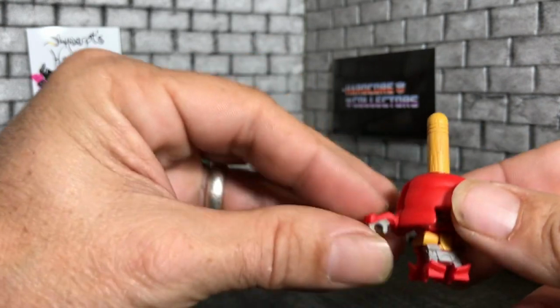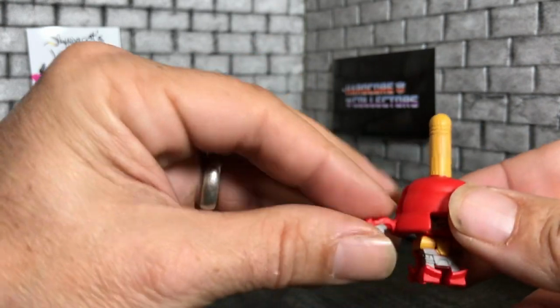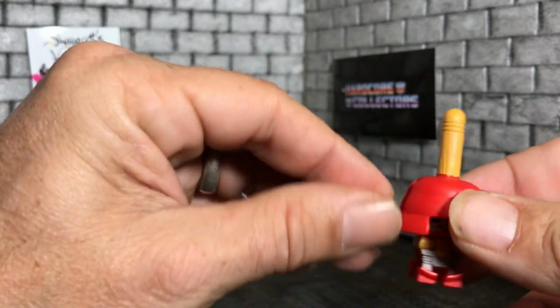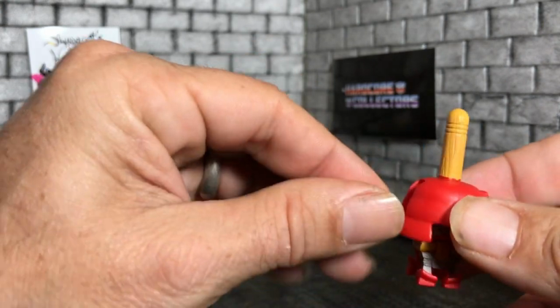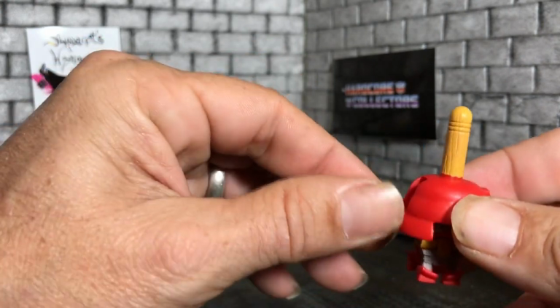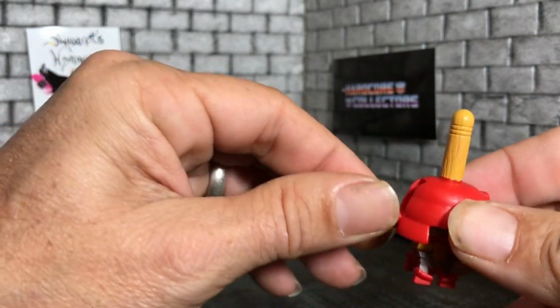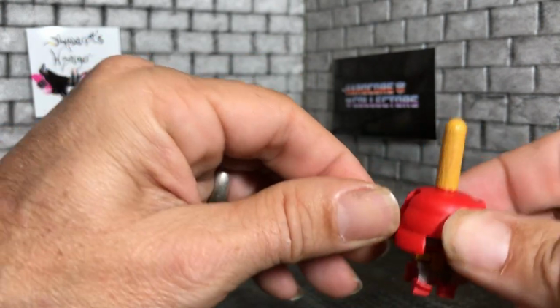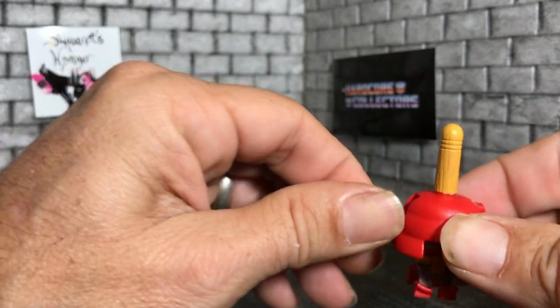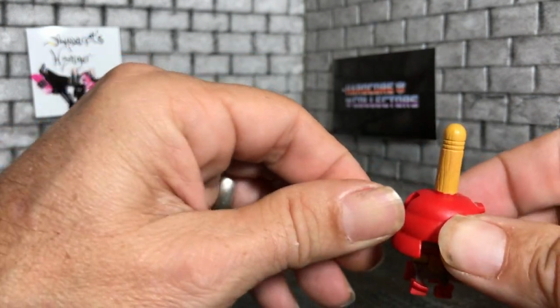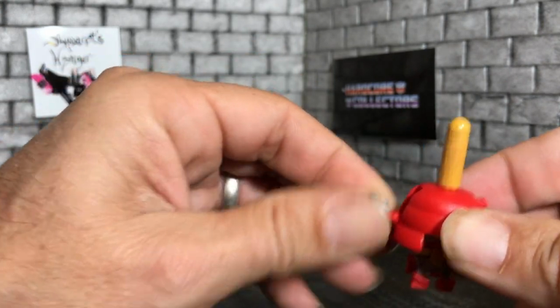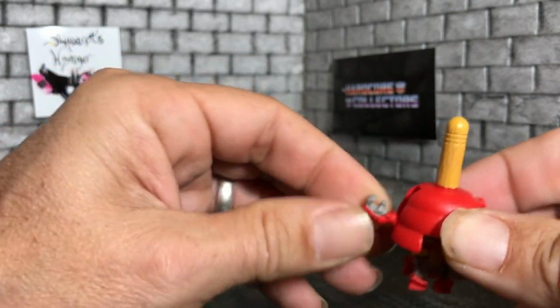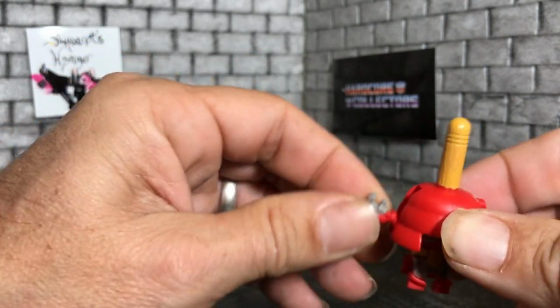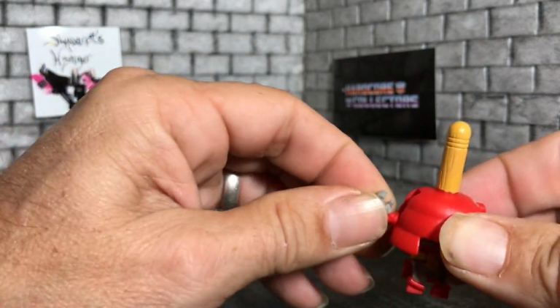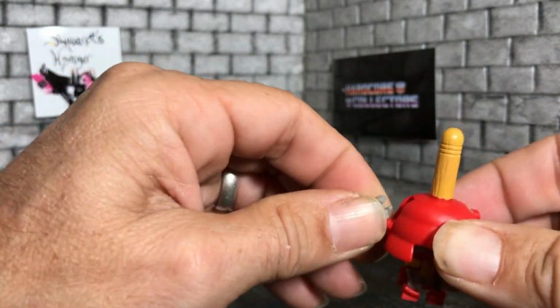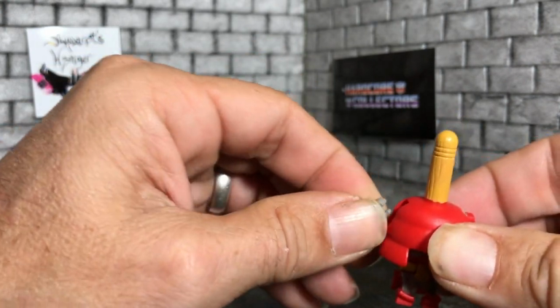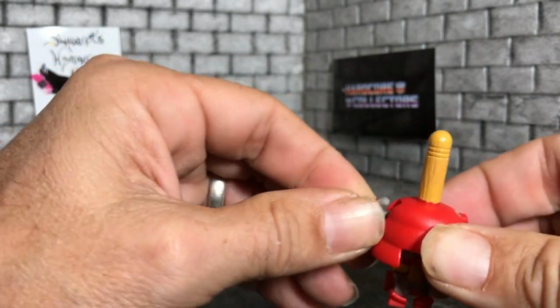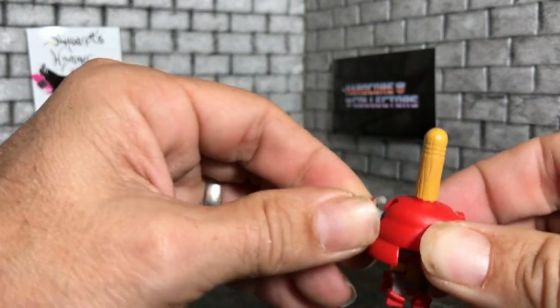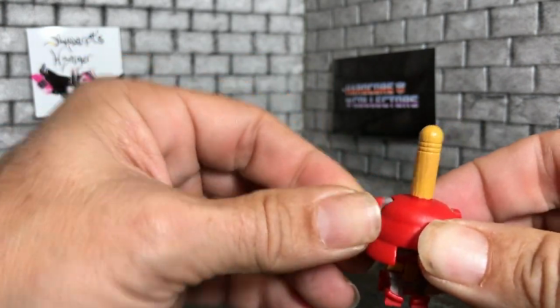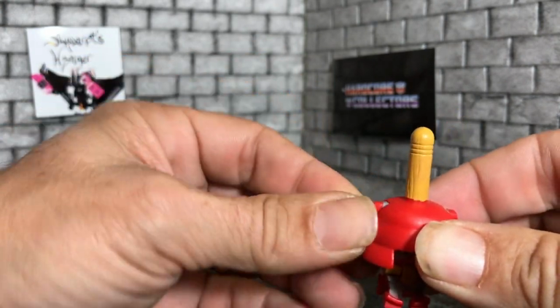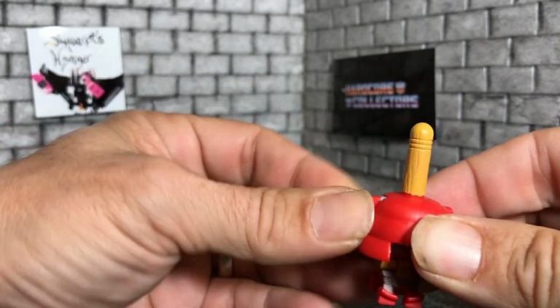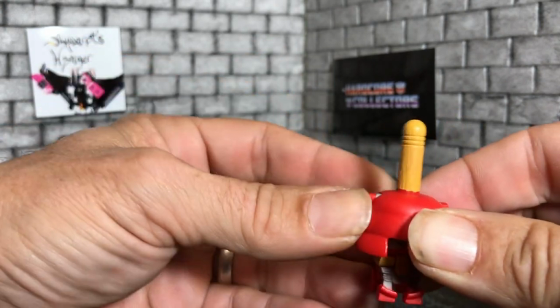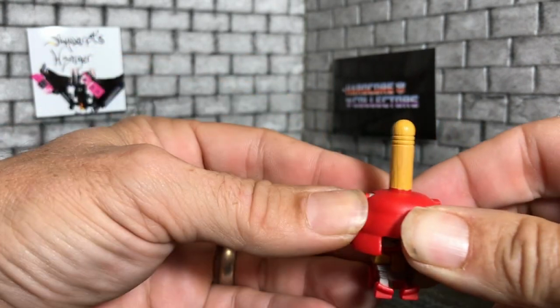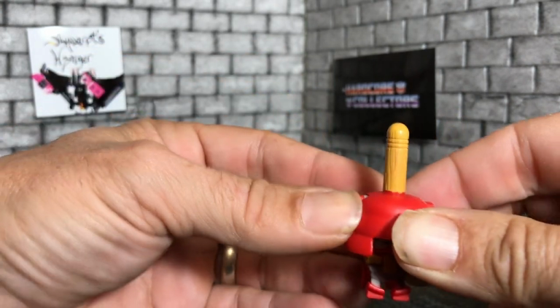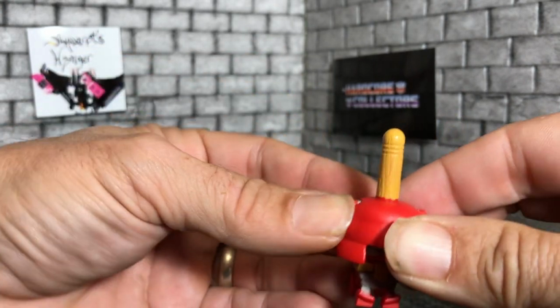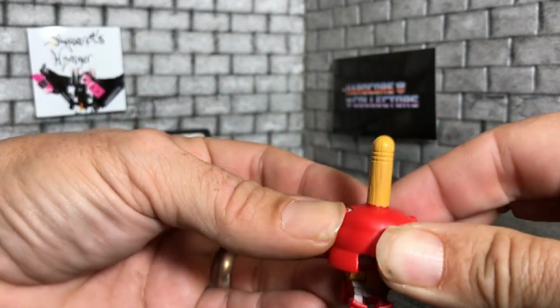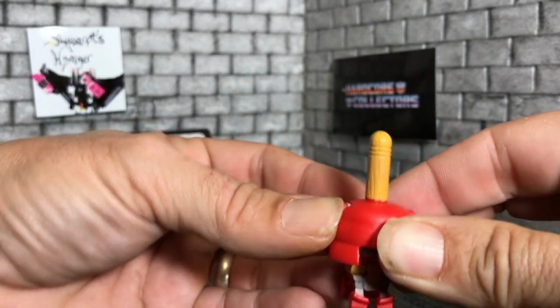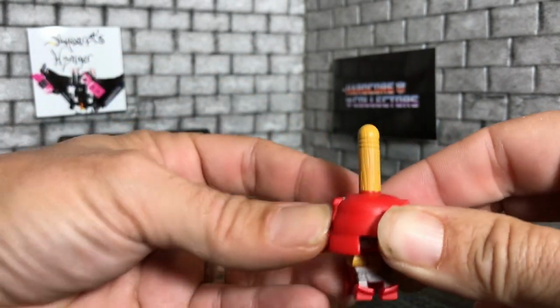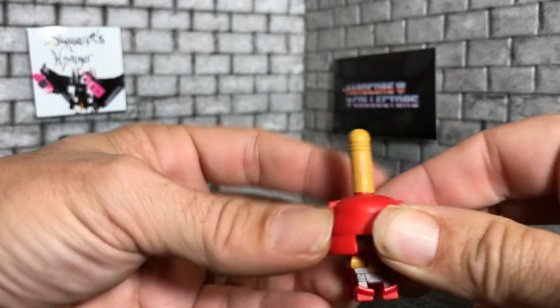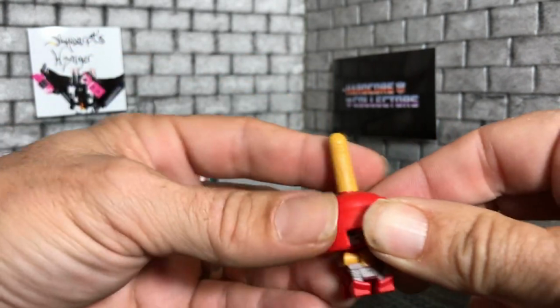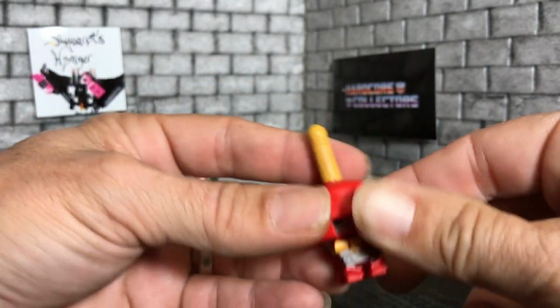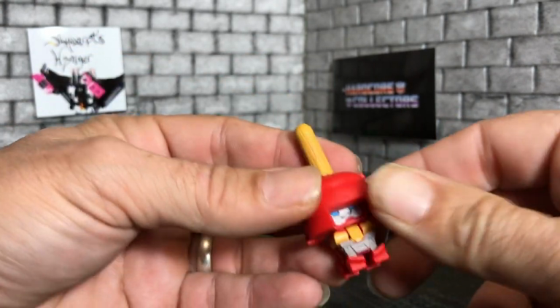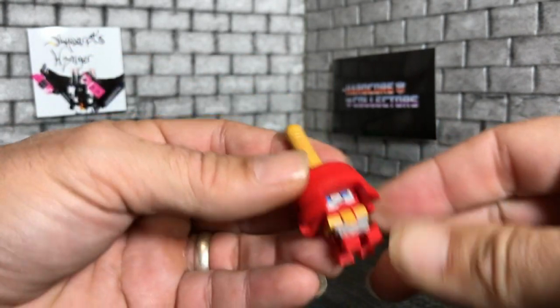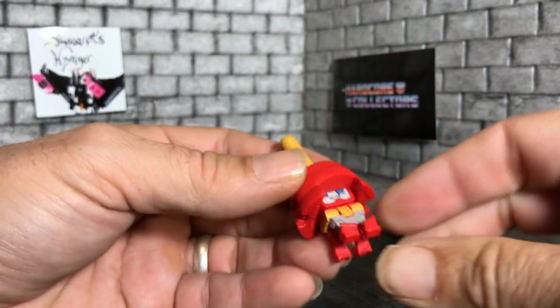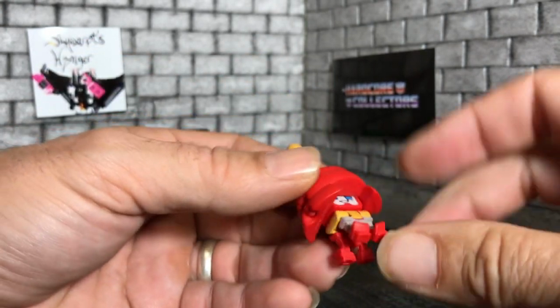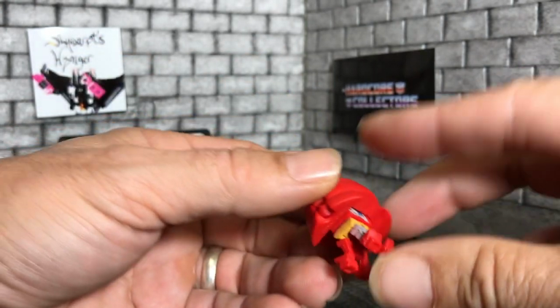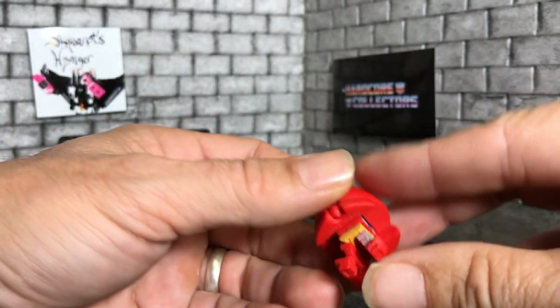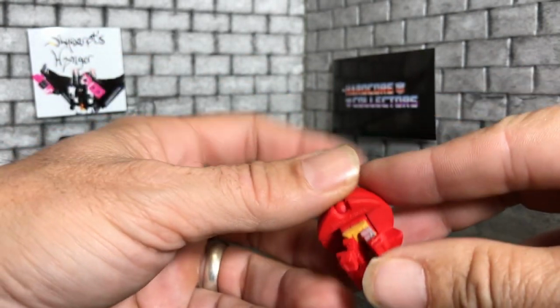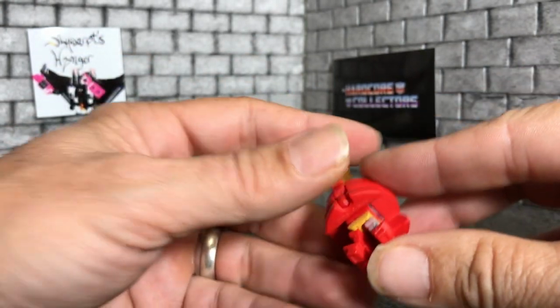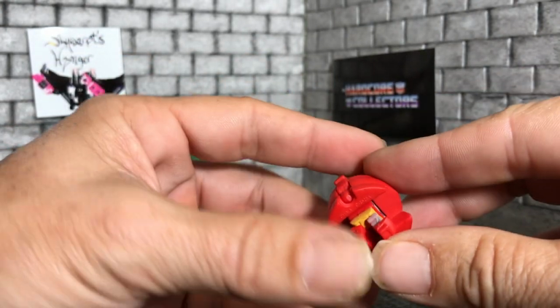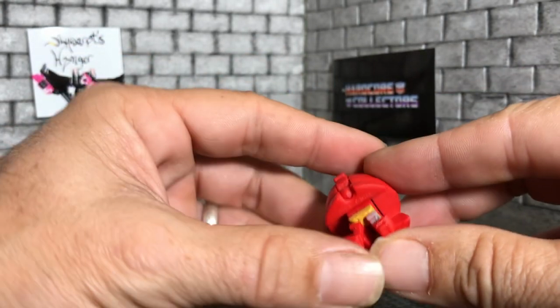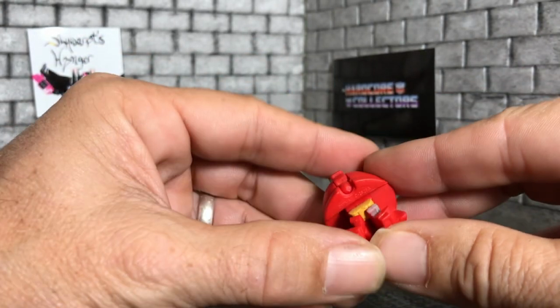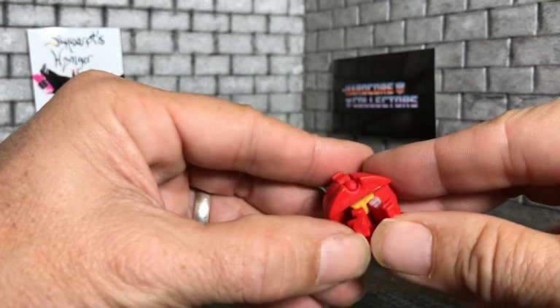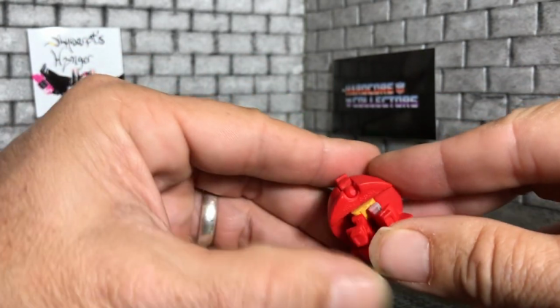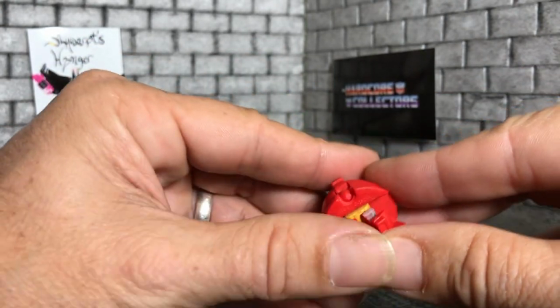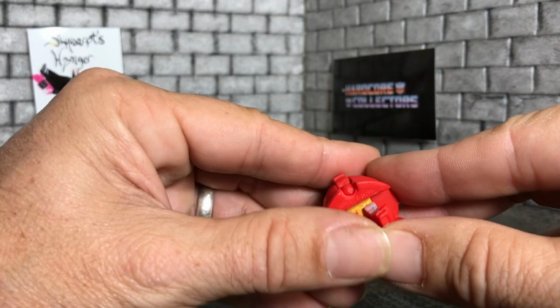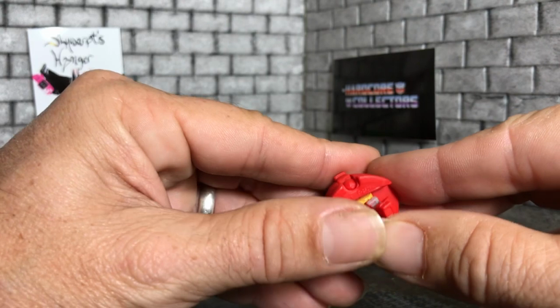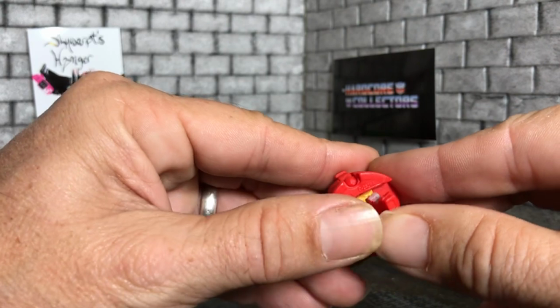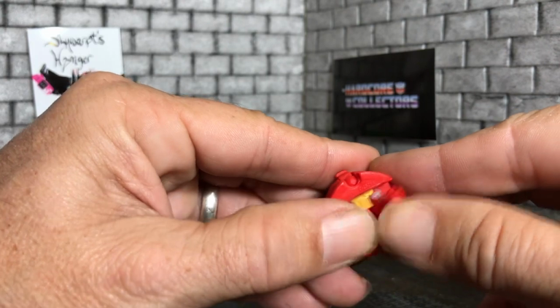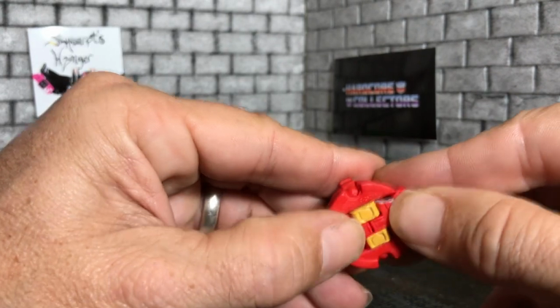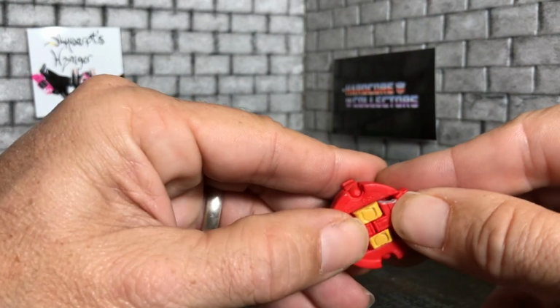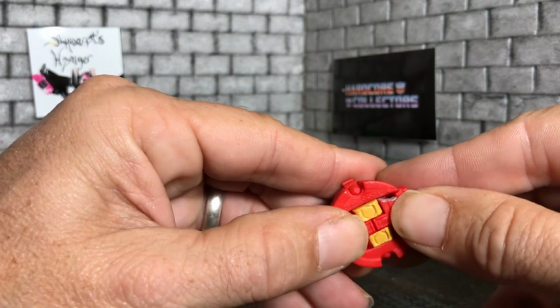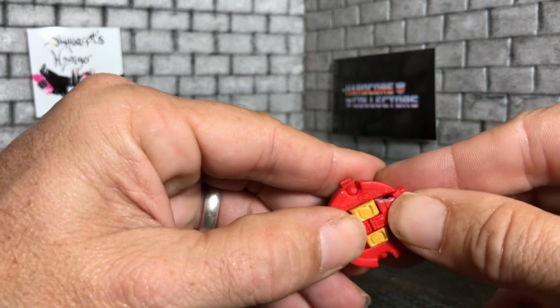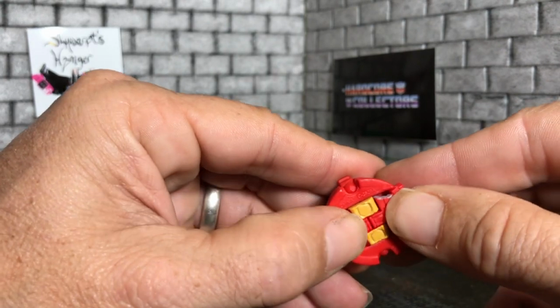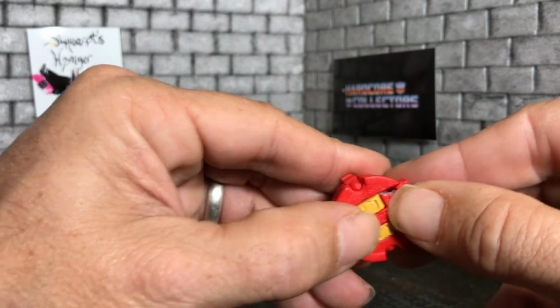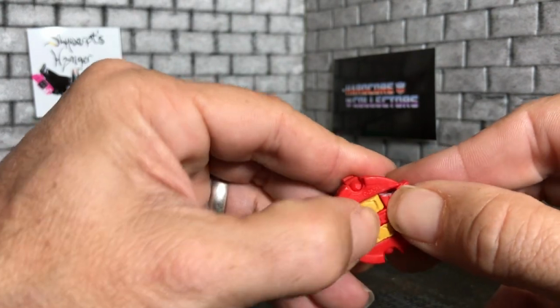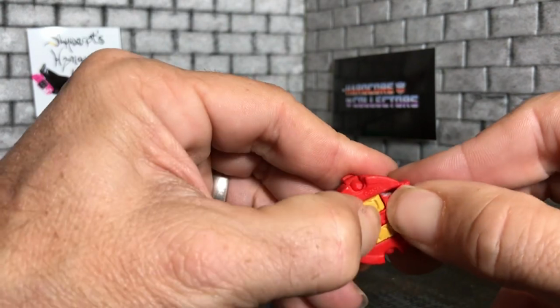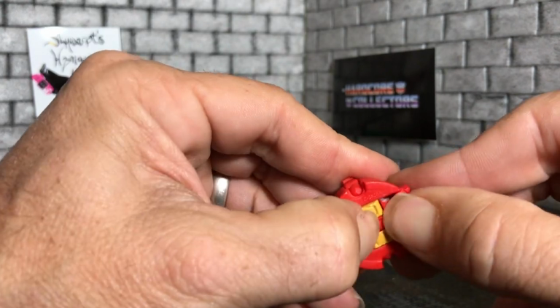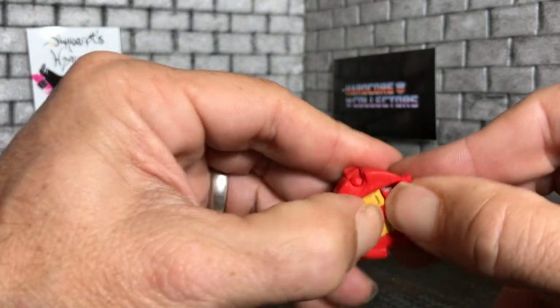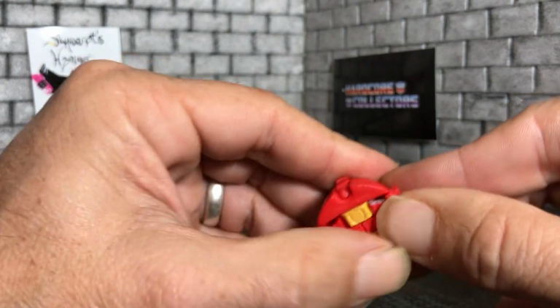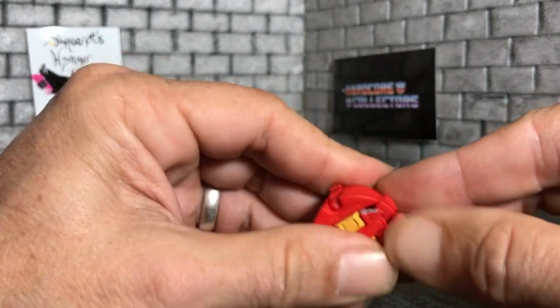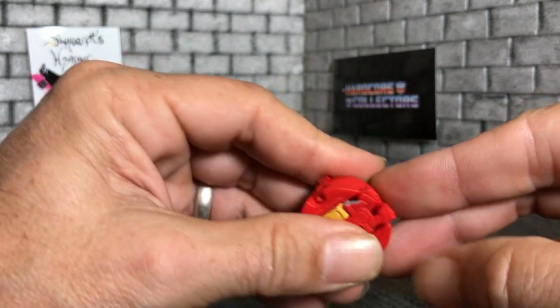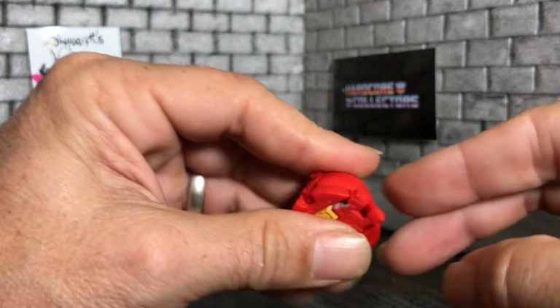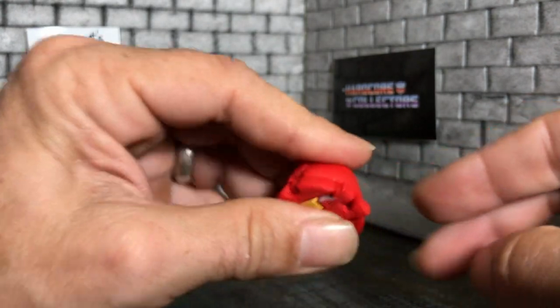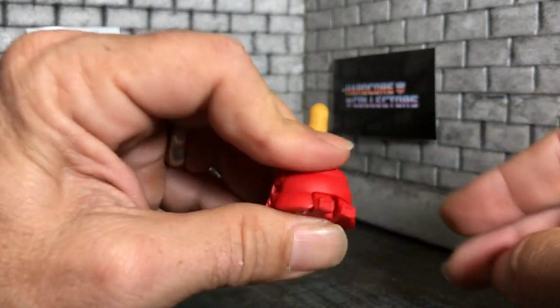Transforming him back is as simple as putting everything back the way you got it. You just... squish.